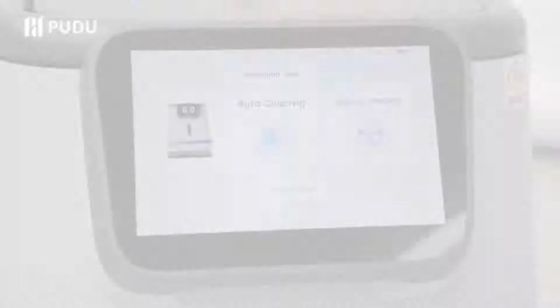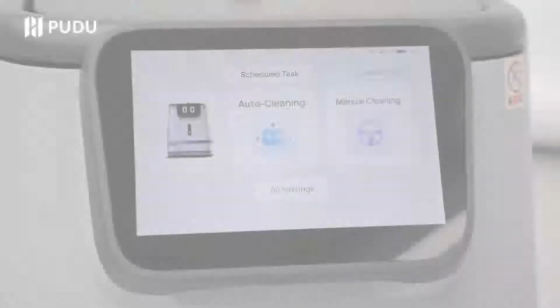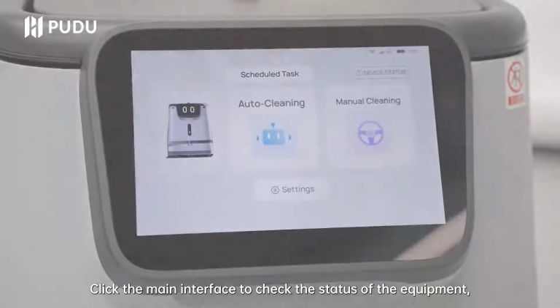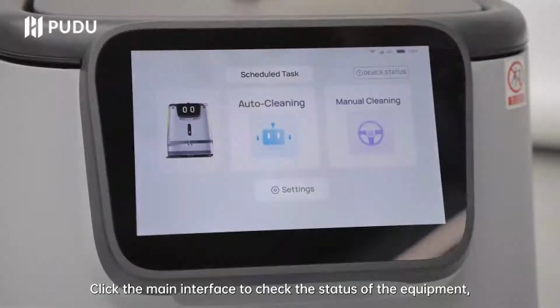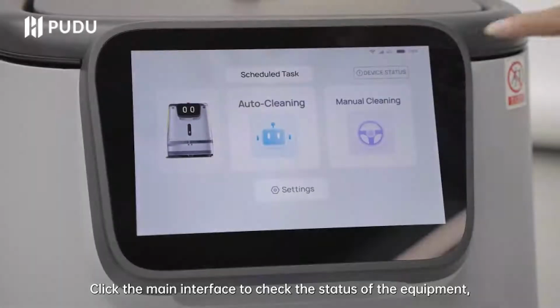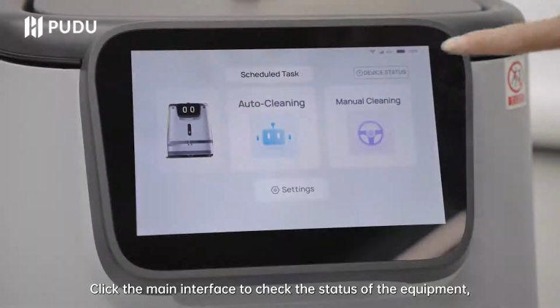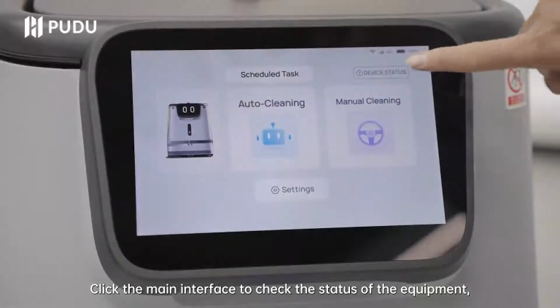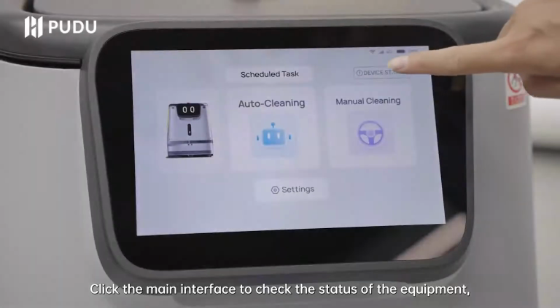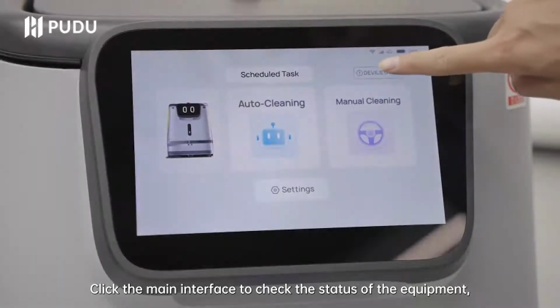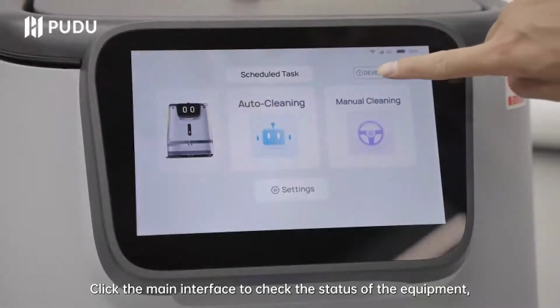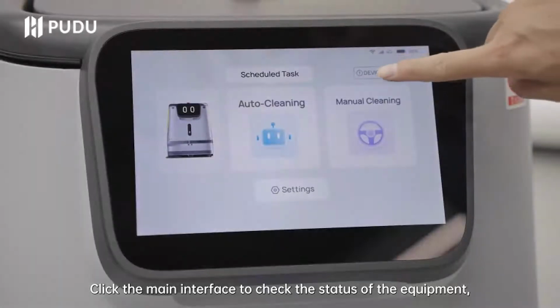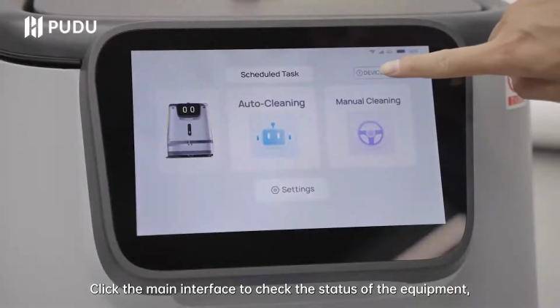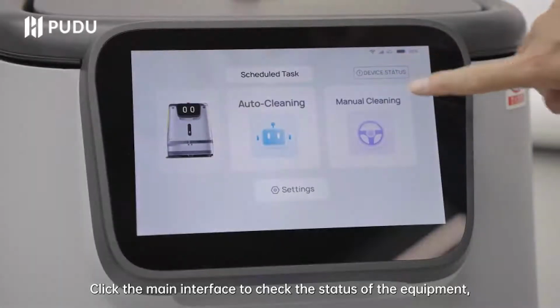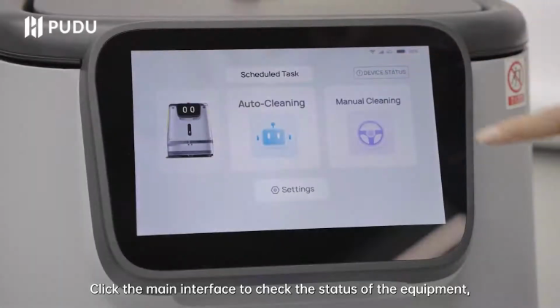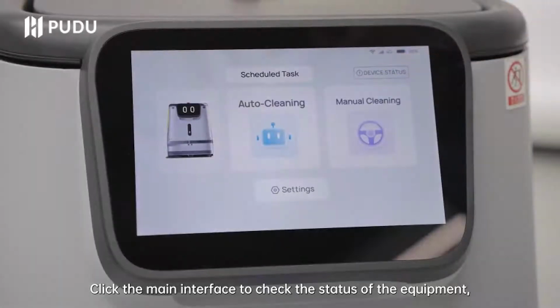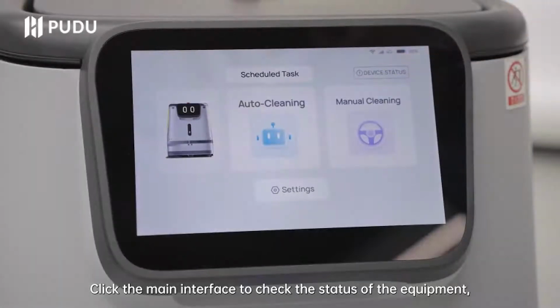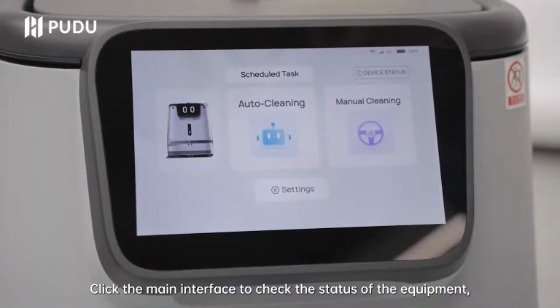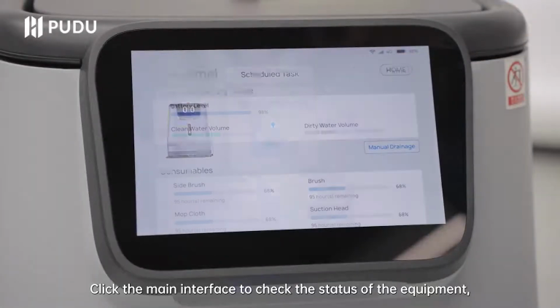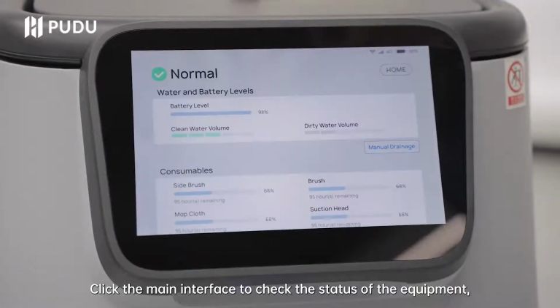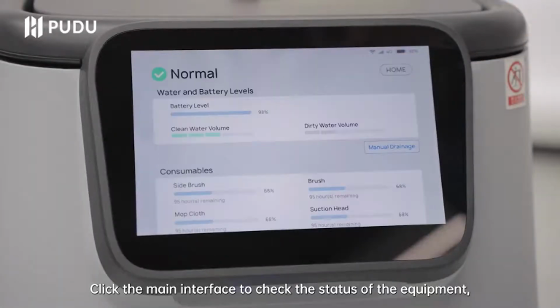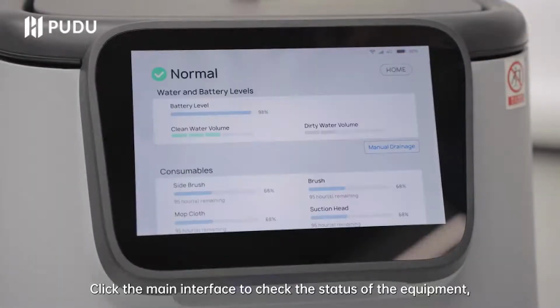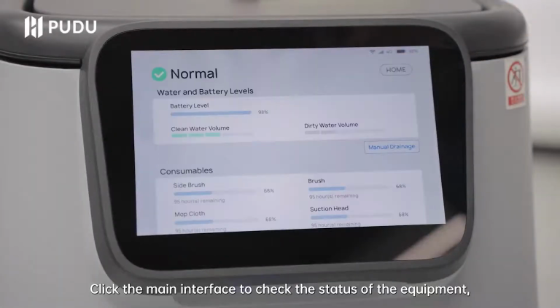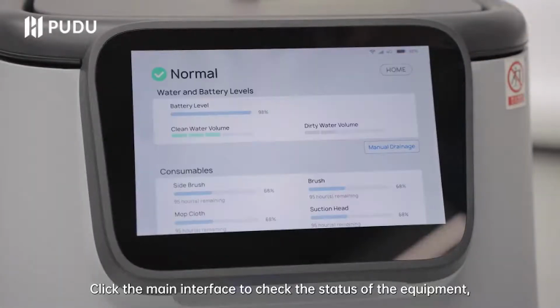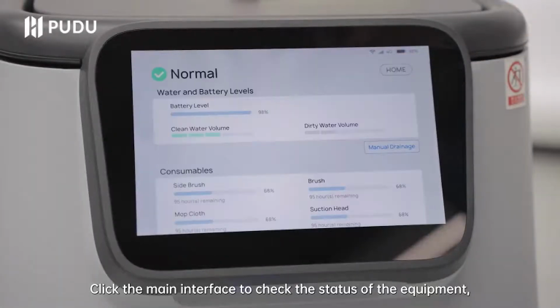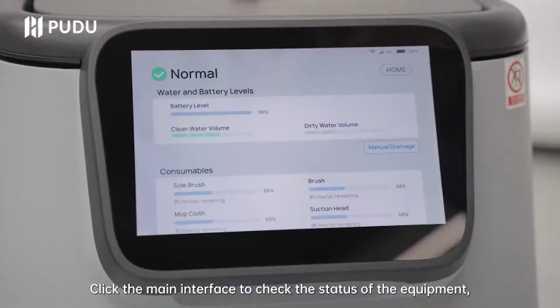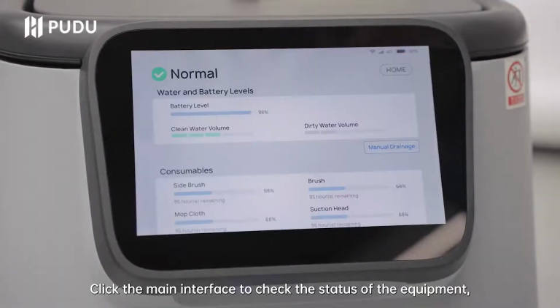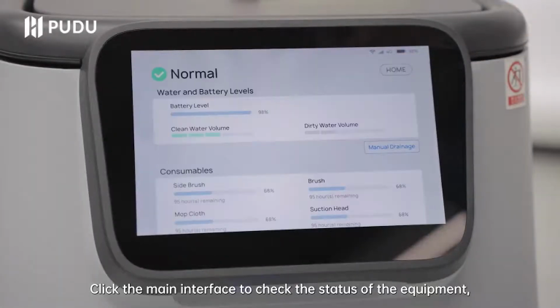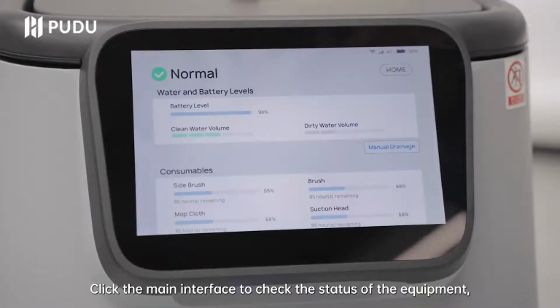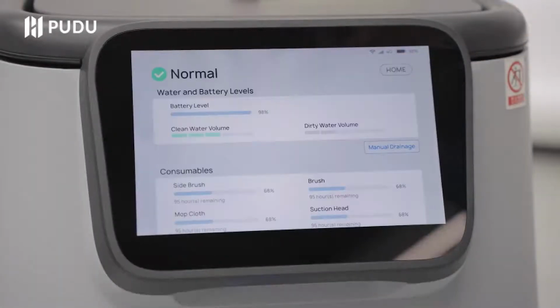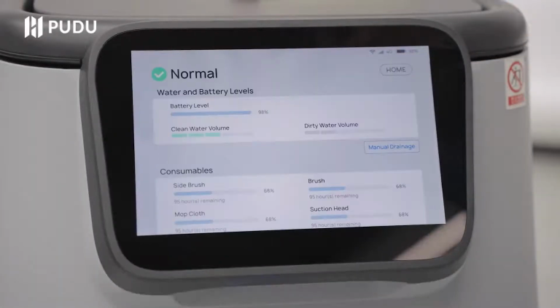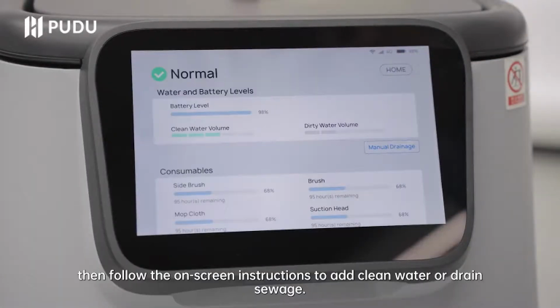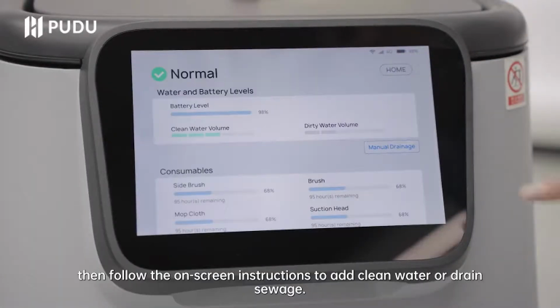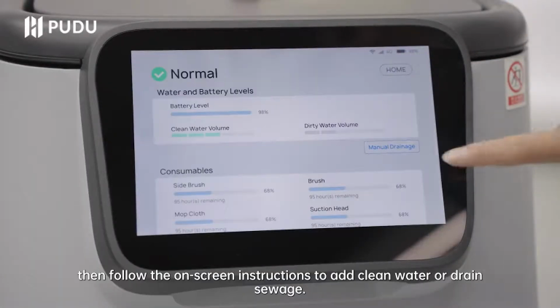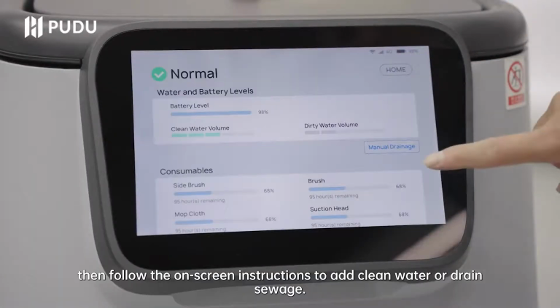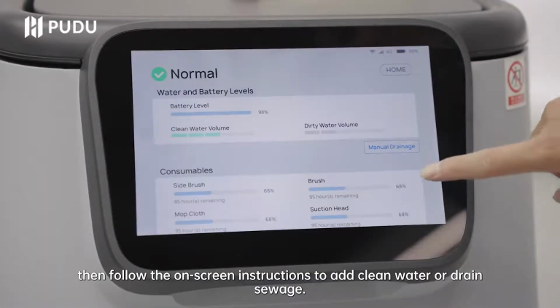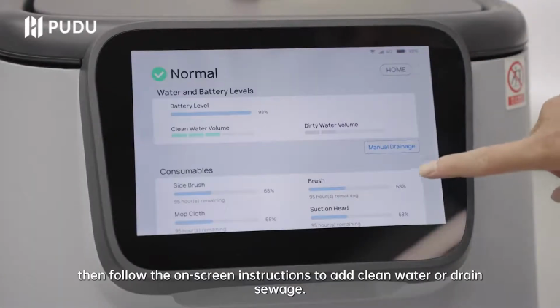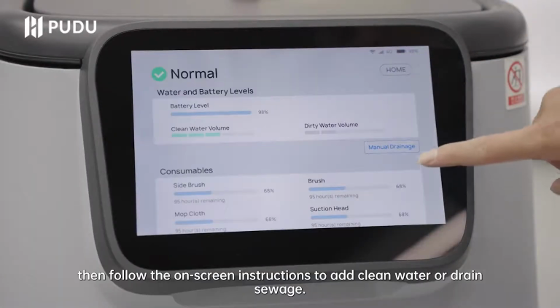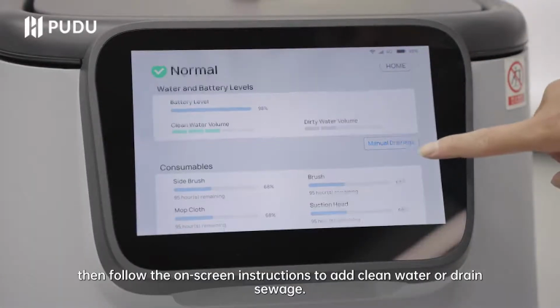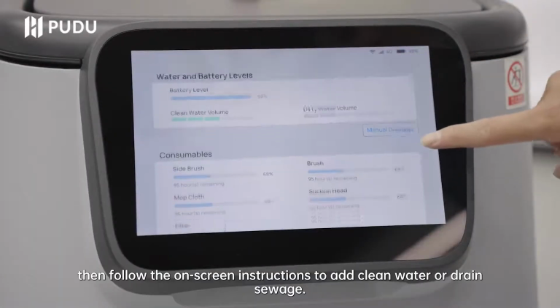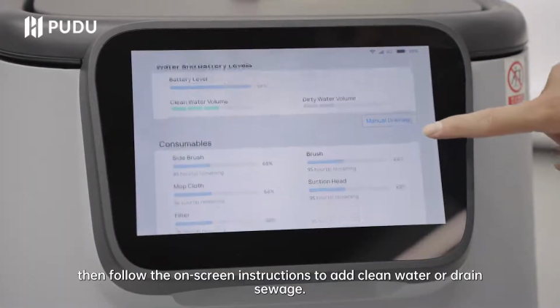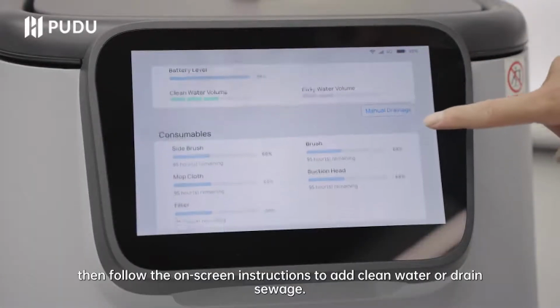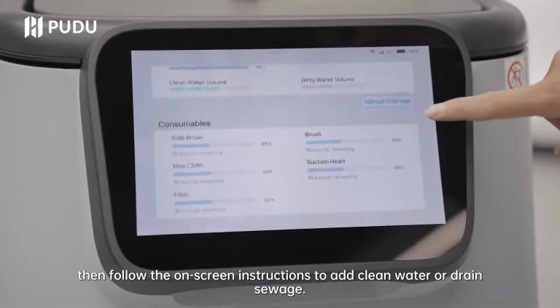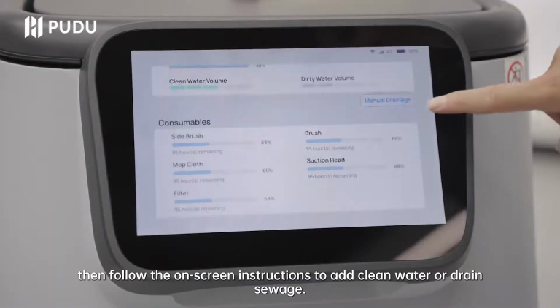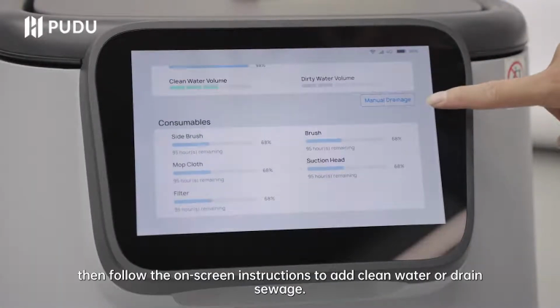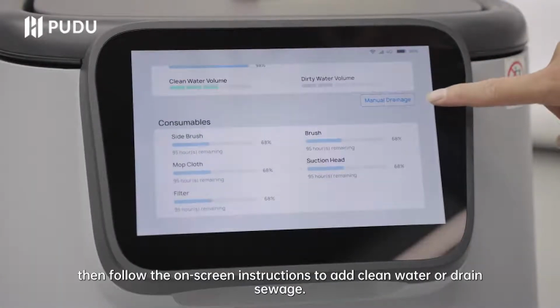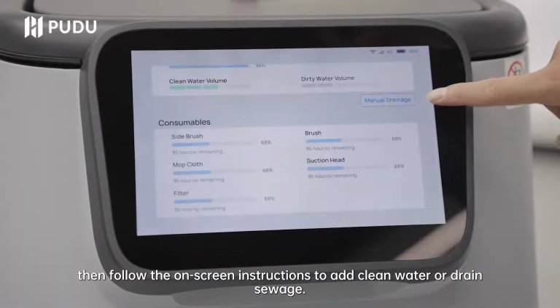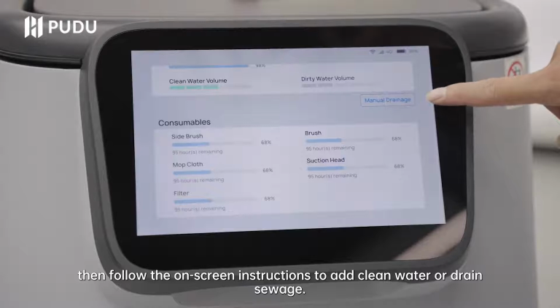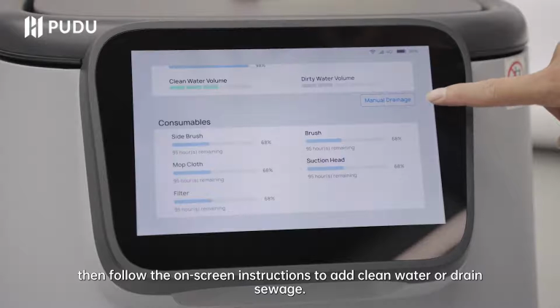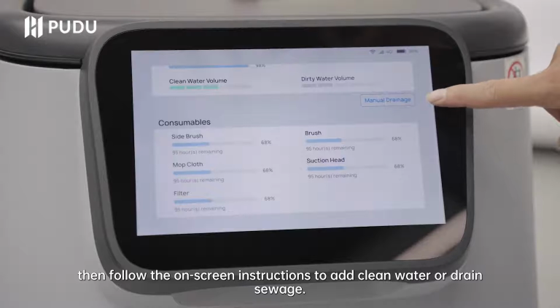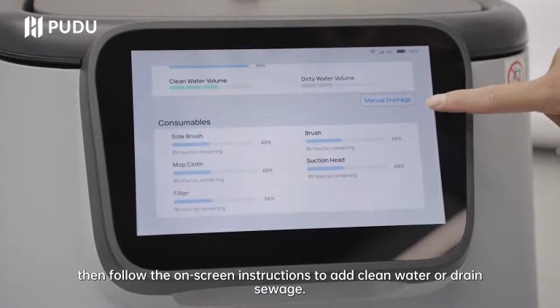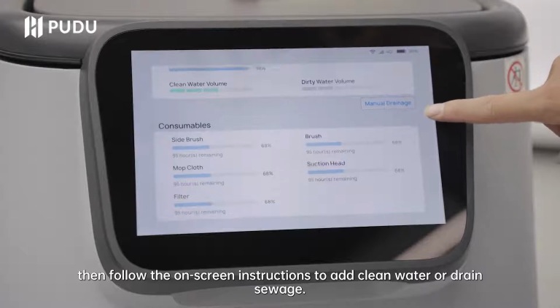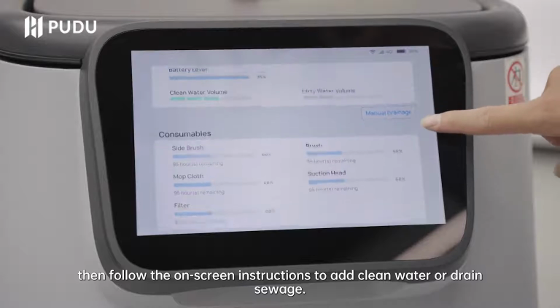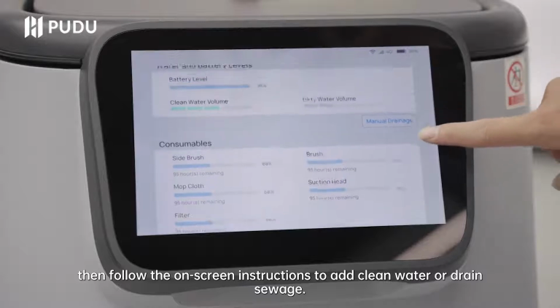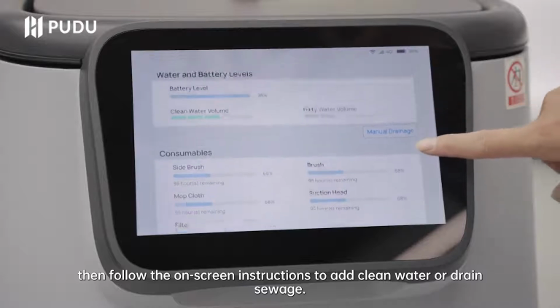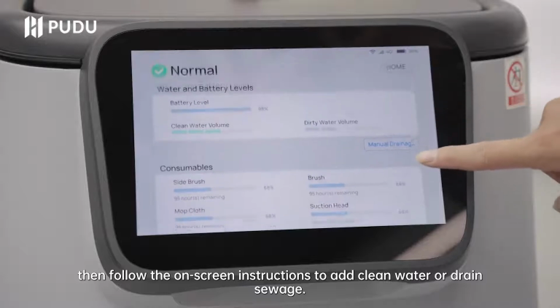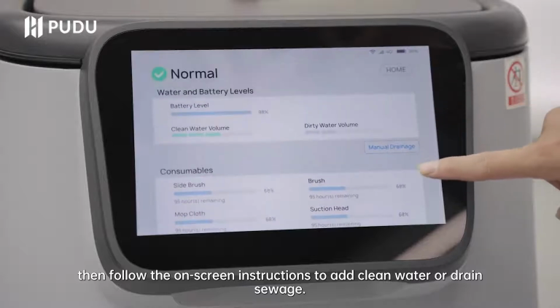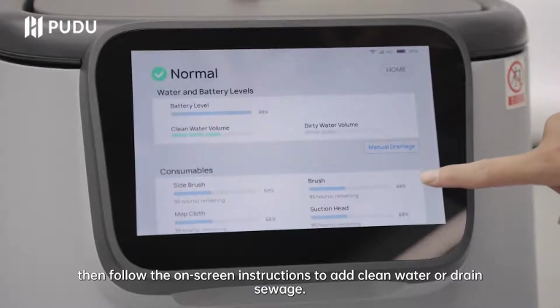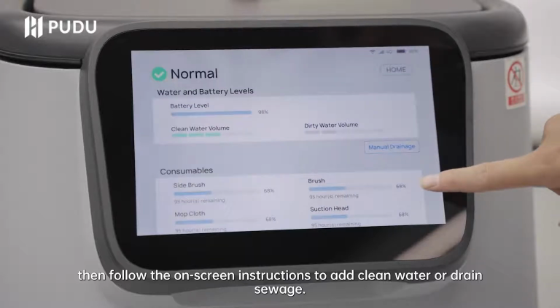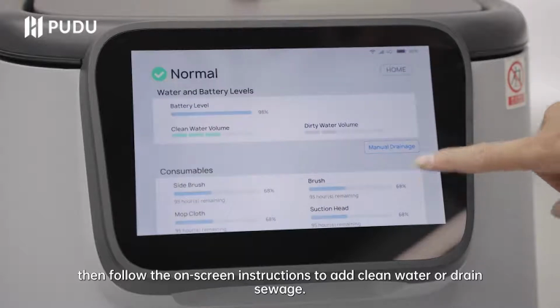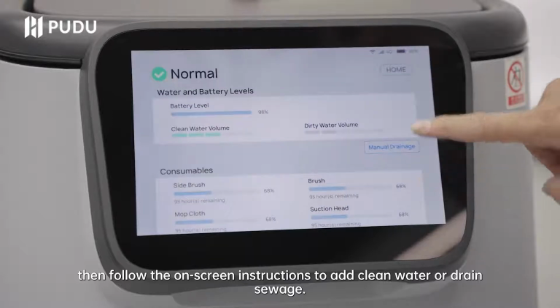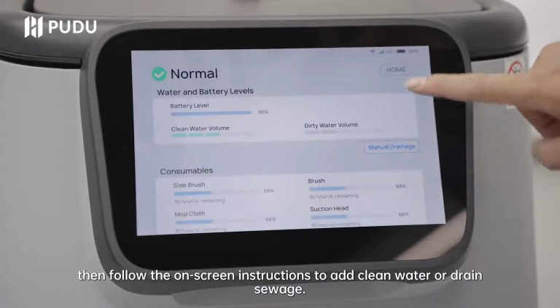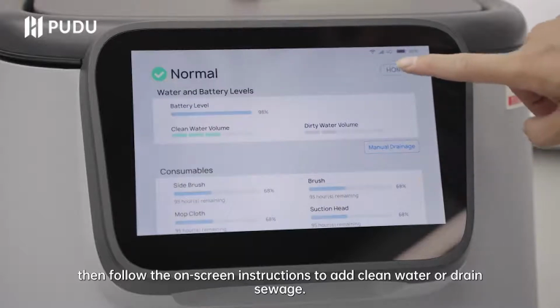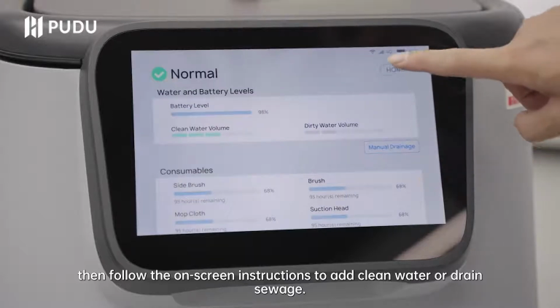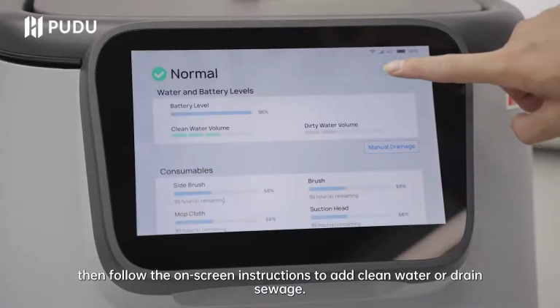Click the main interface to check the status of the equipment, then follow the on-screen instructions to add clean water or drain sewage.